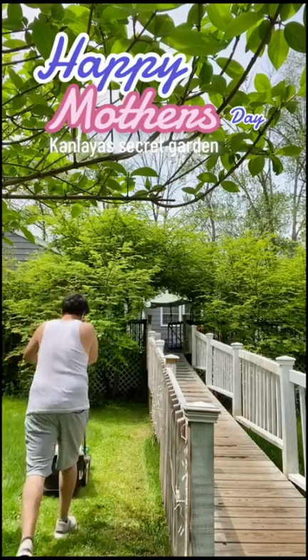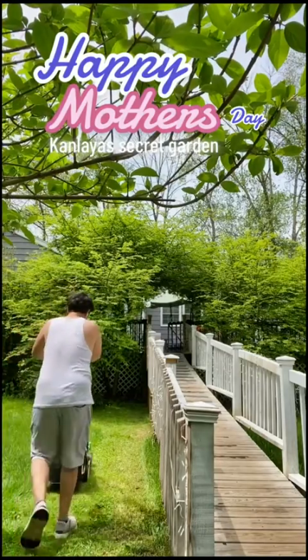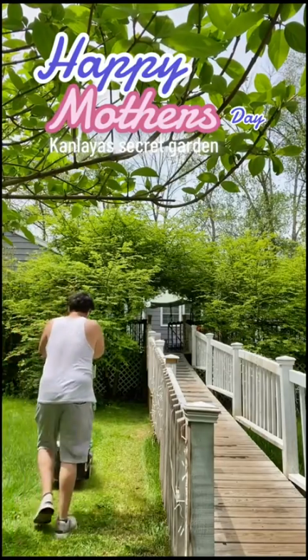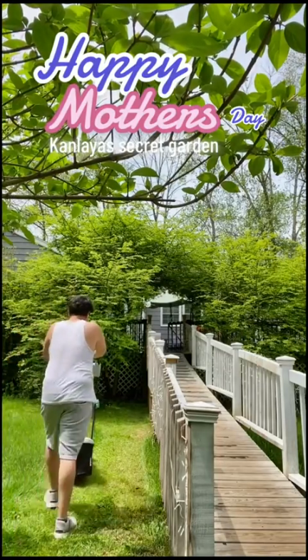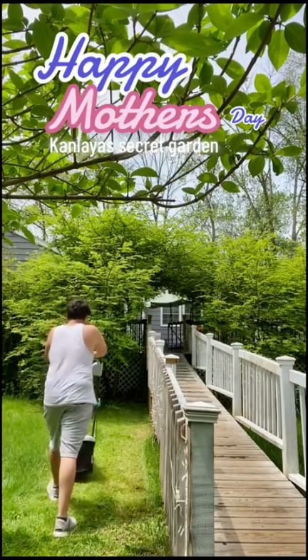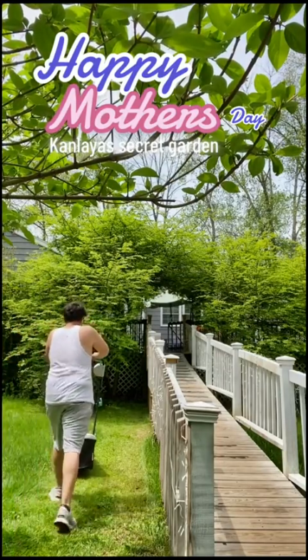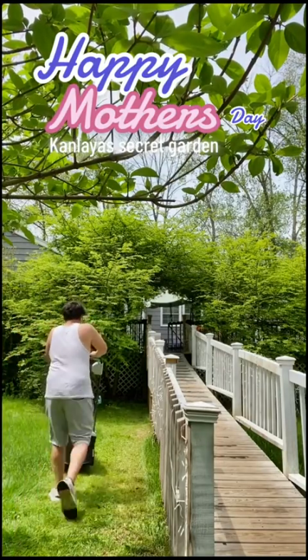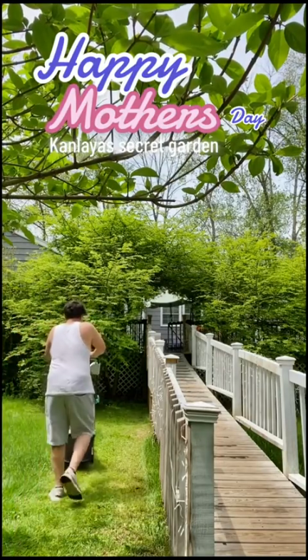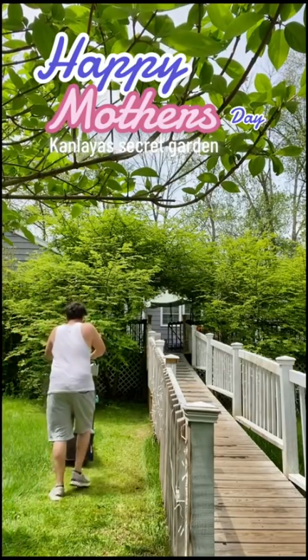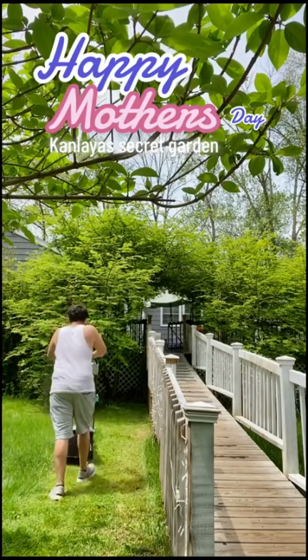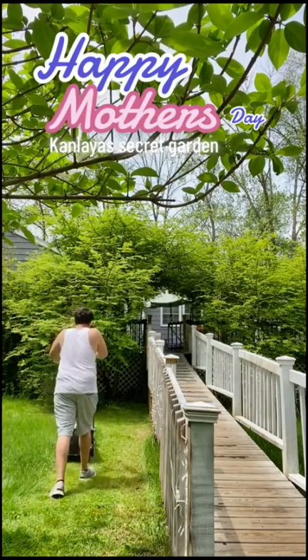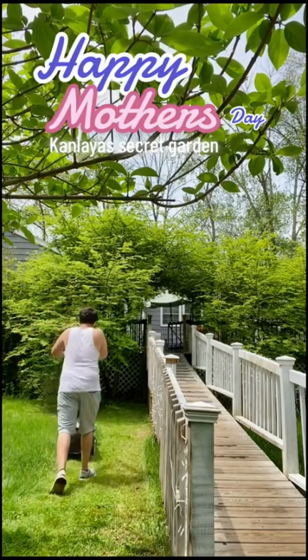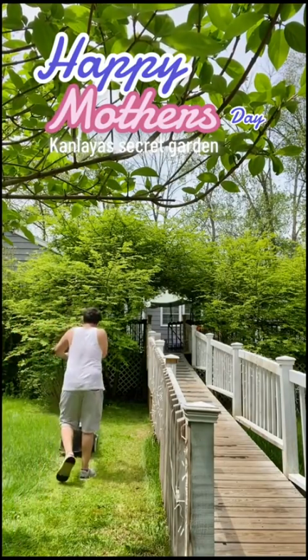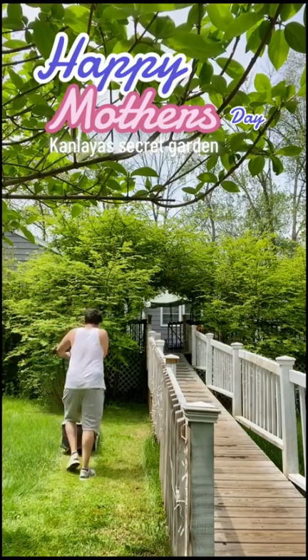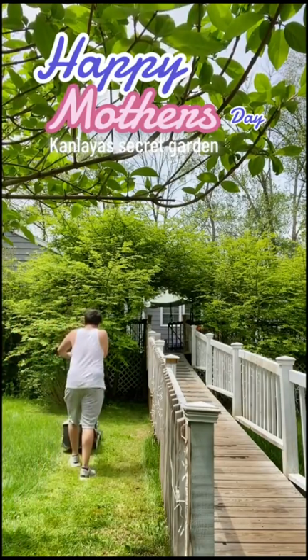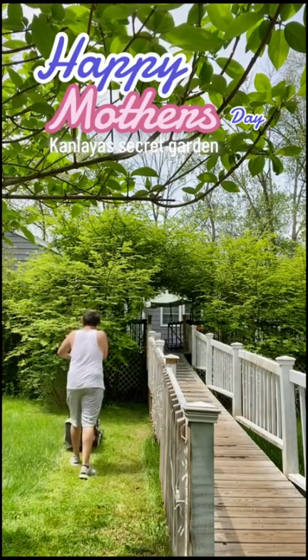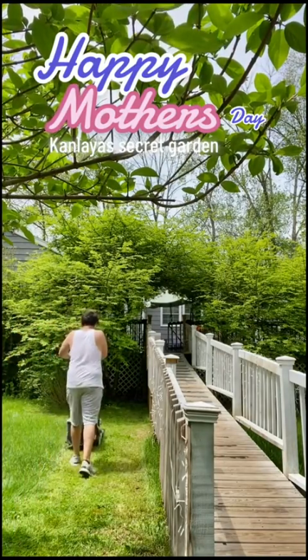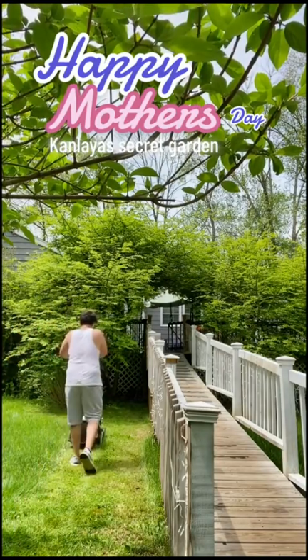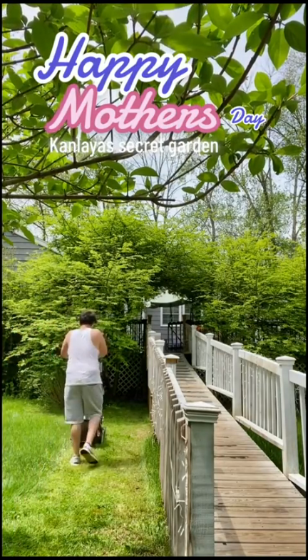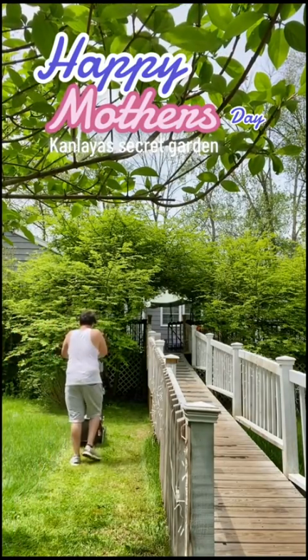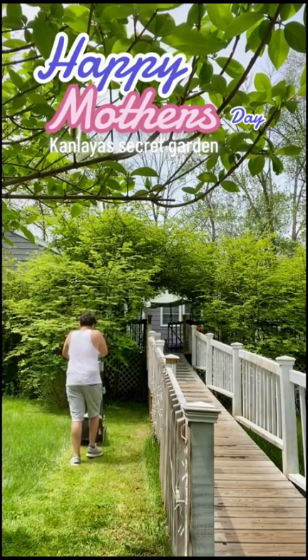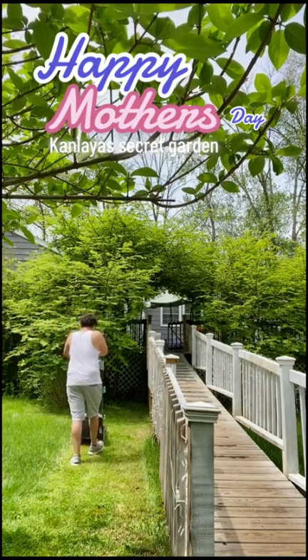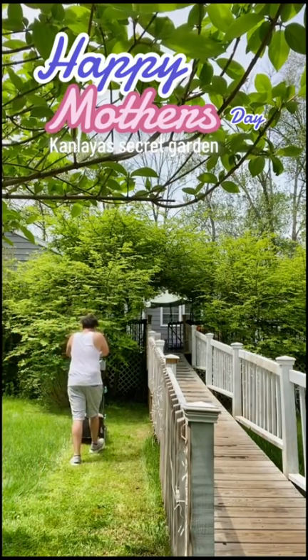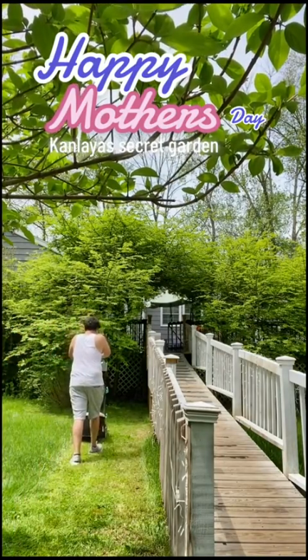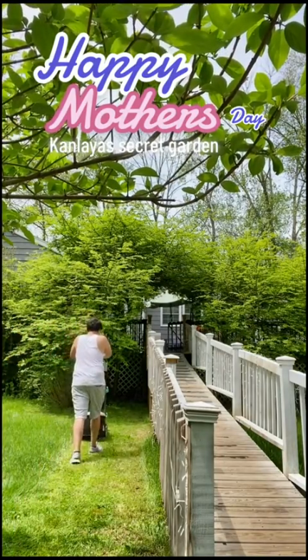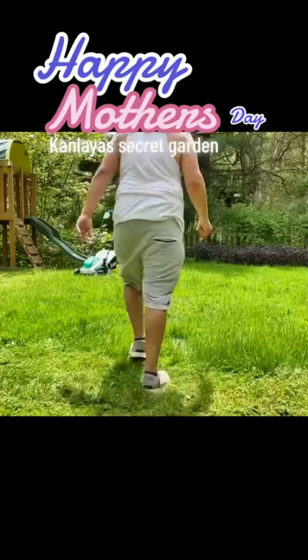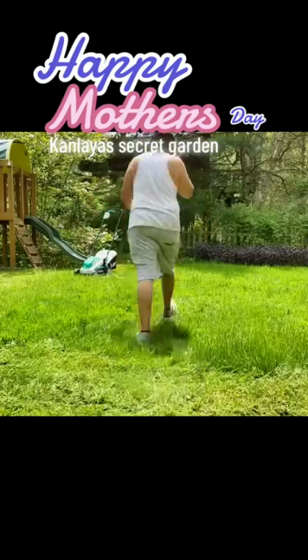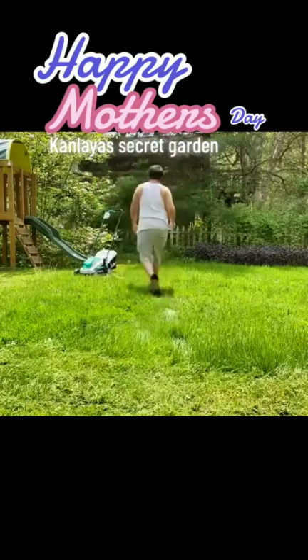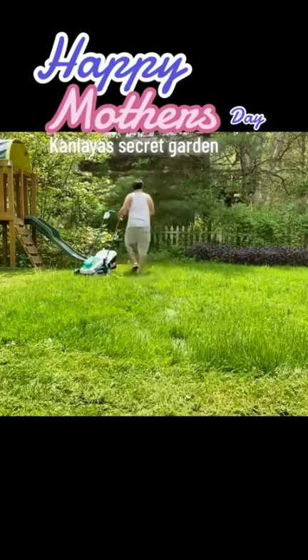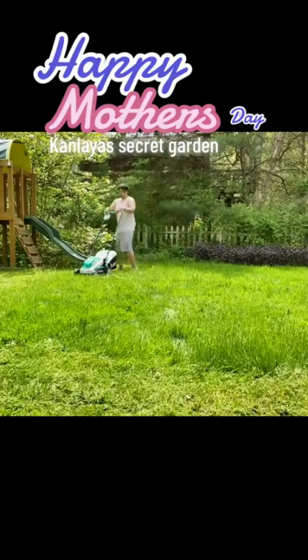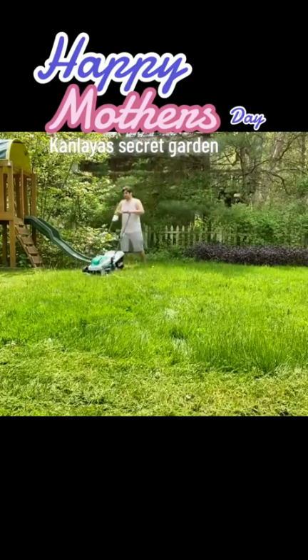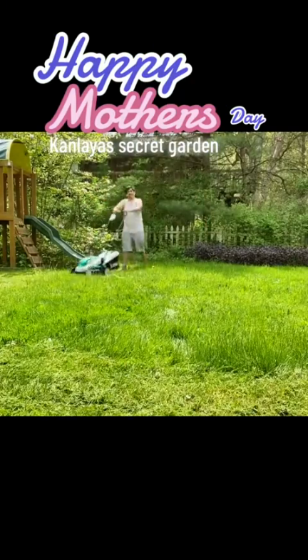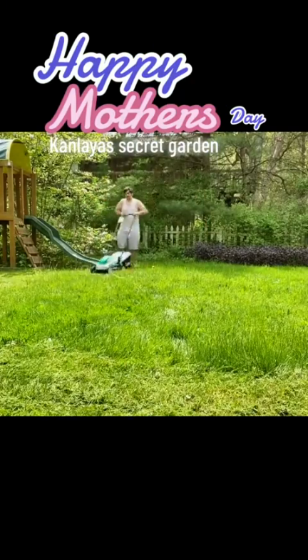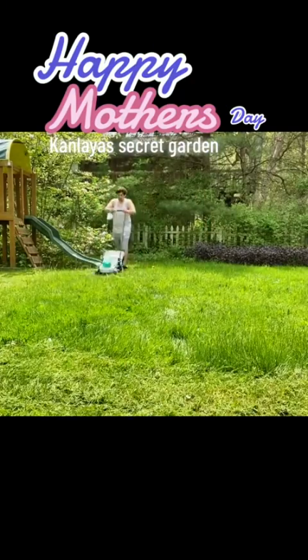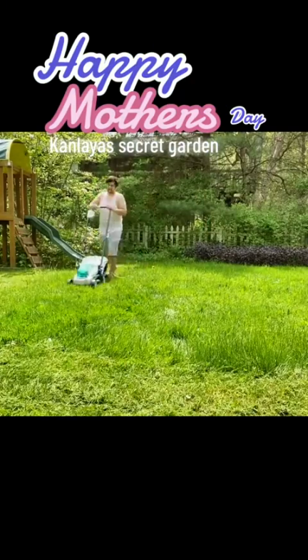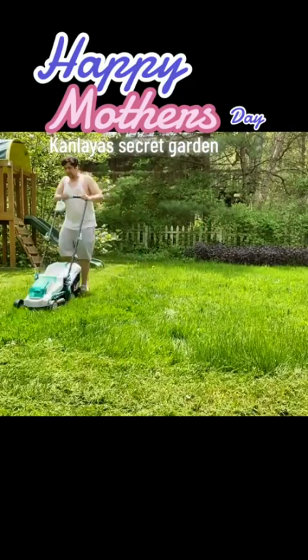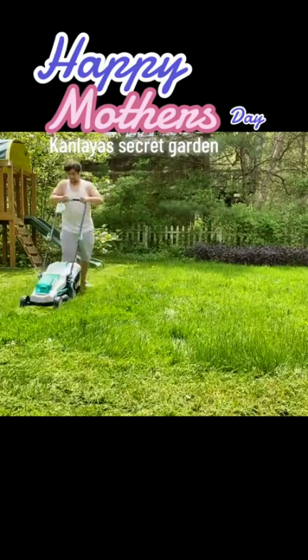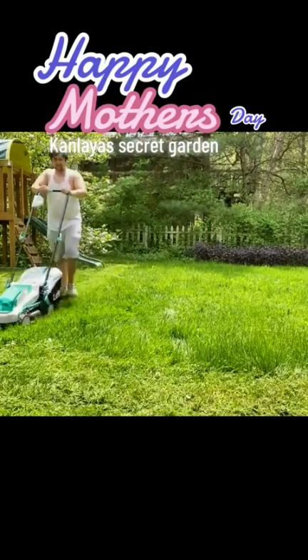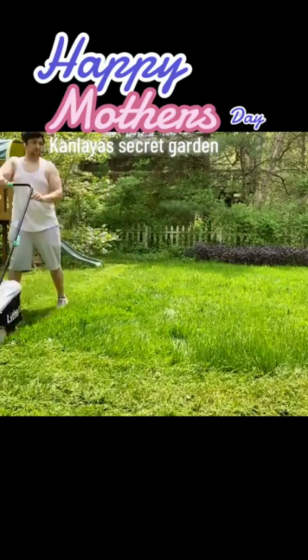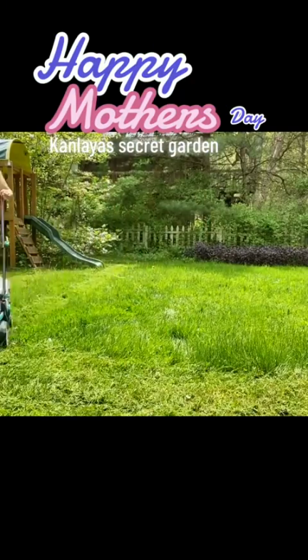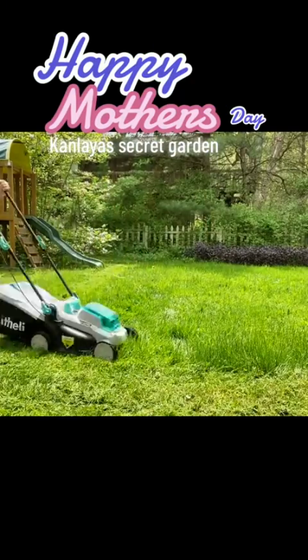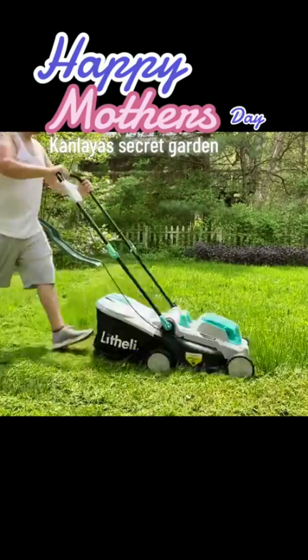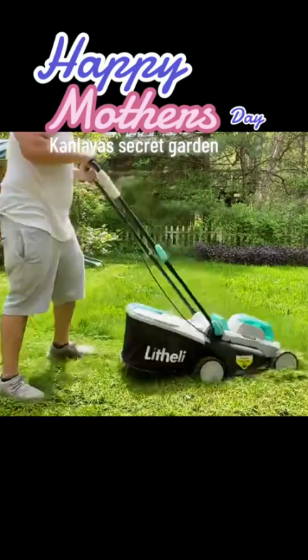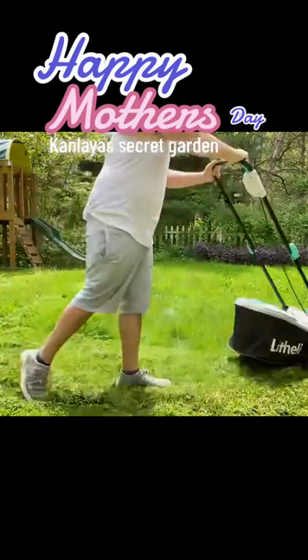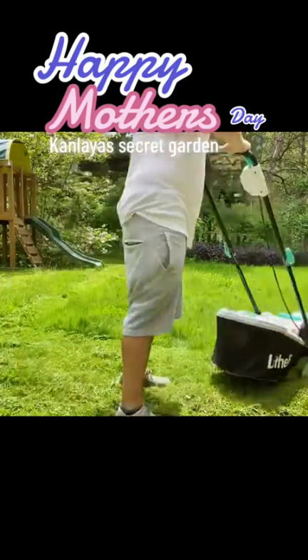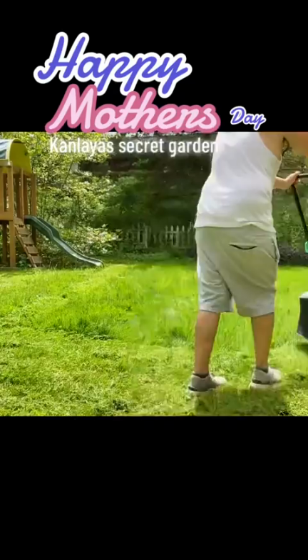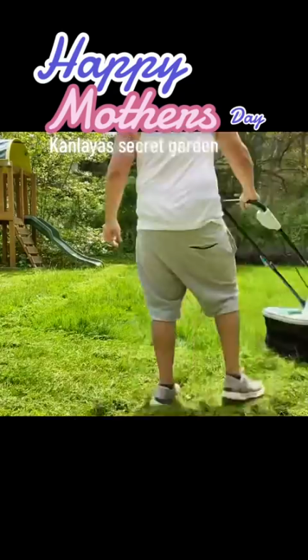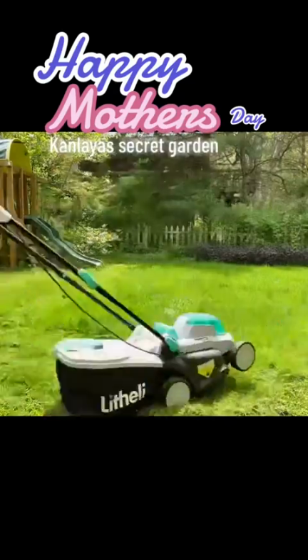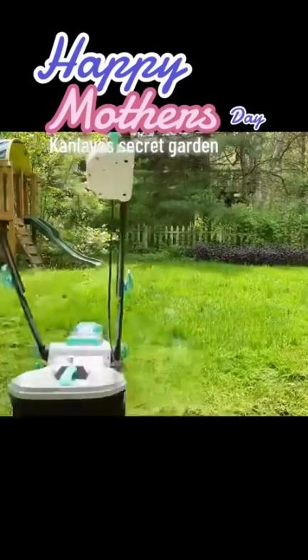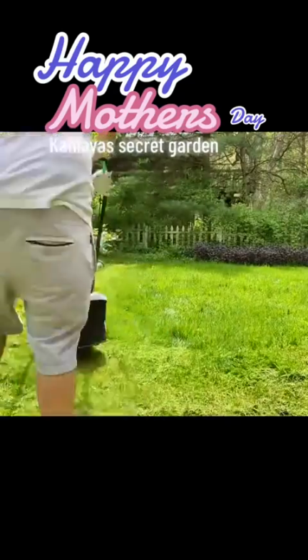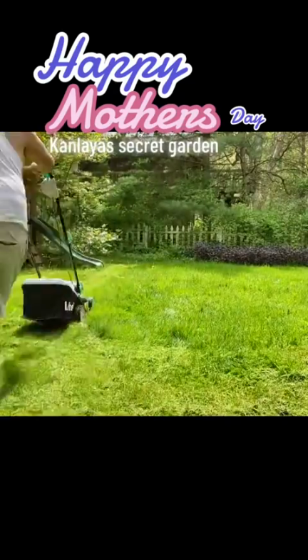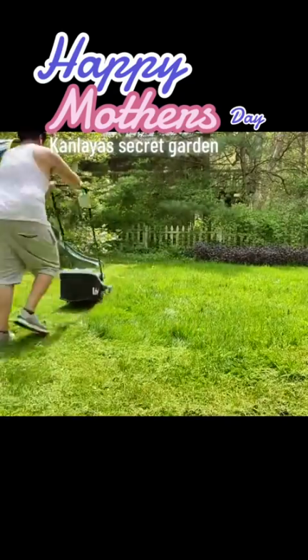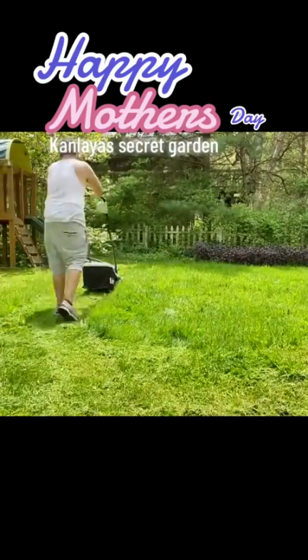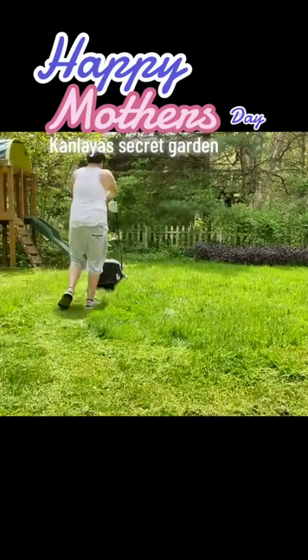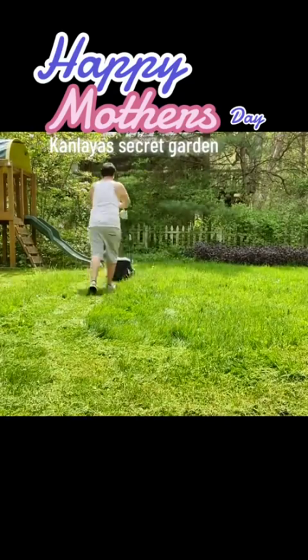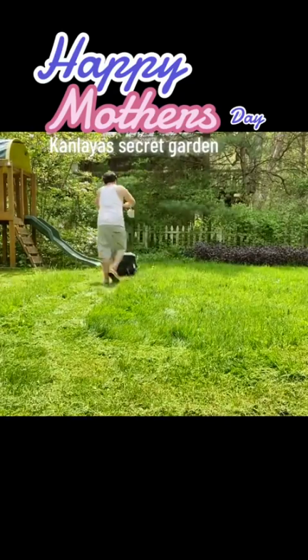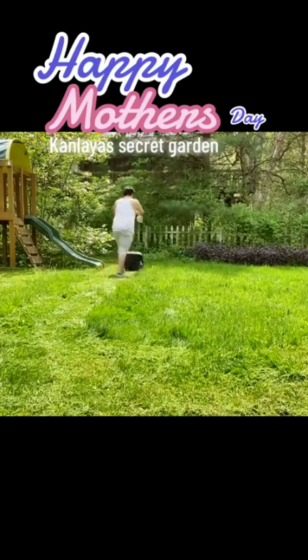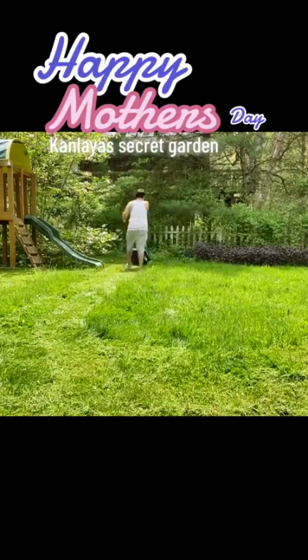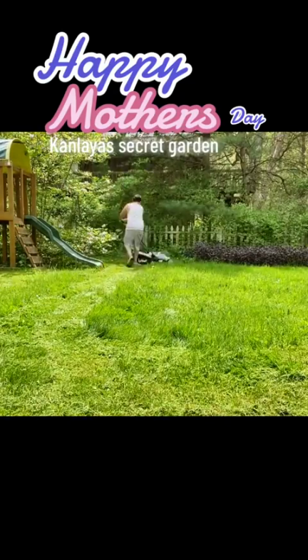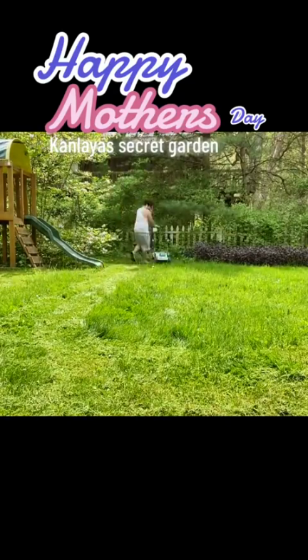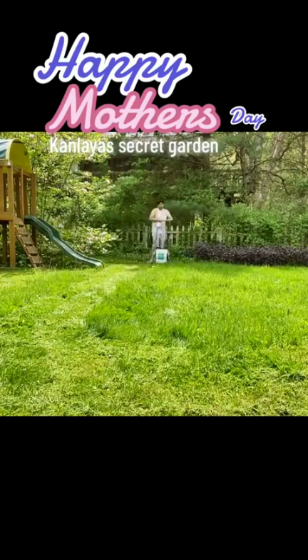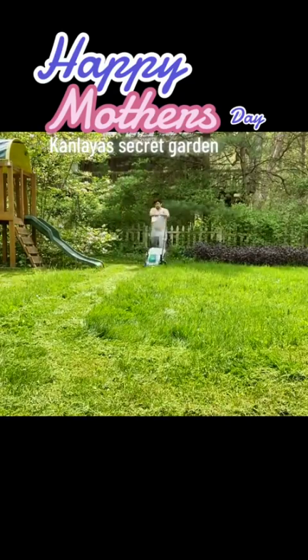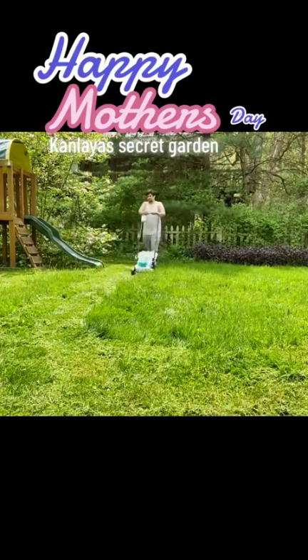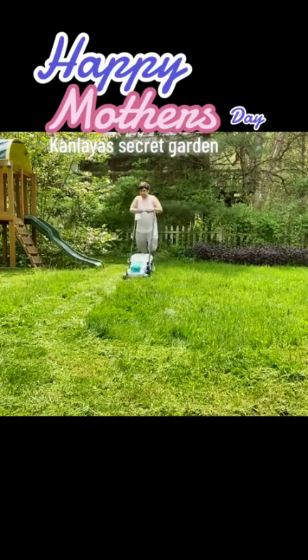Happy Mother's Day to all you amazing moms out there. This year for Mother's Day, I decided to add to Conlea's secret garden that I've been building her.